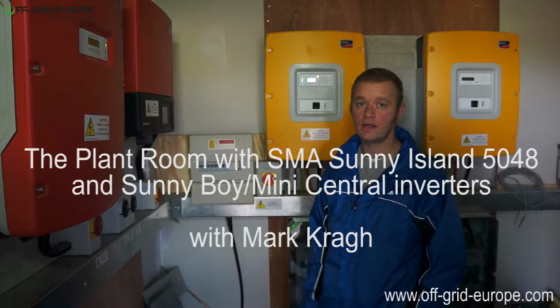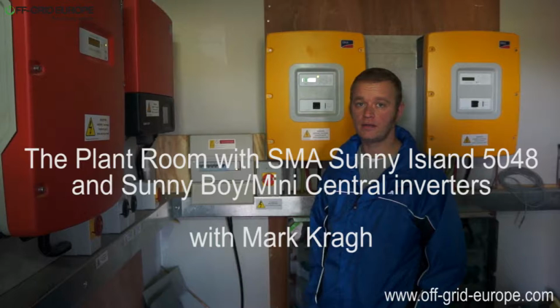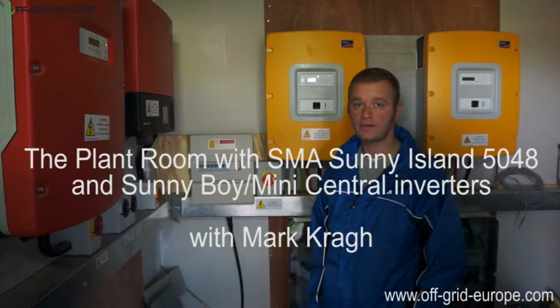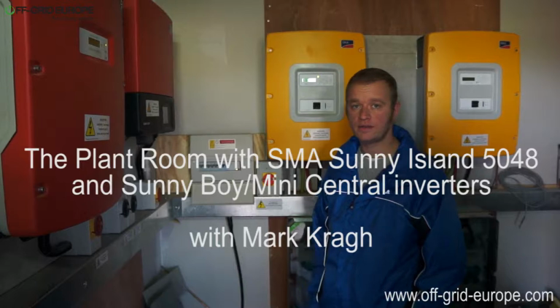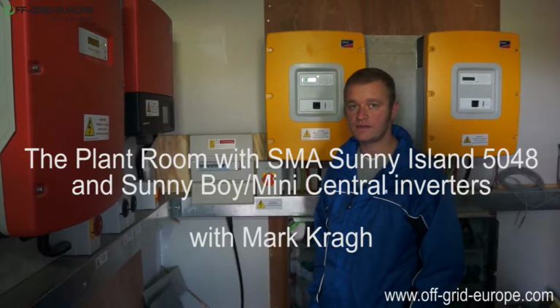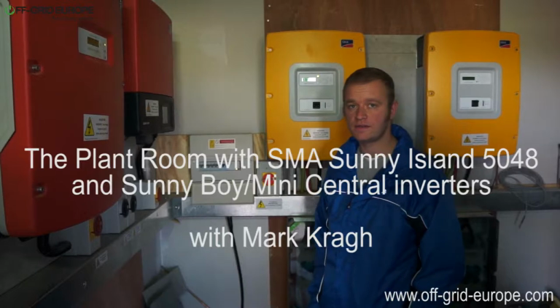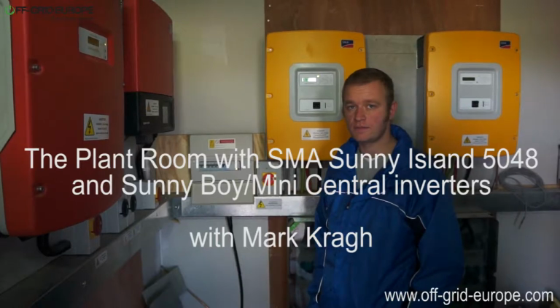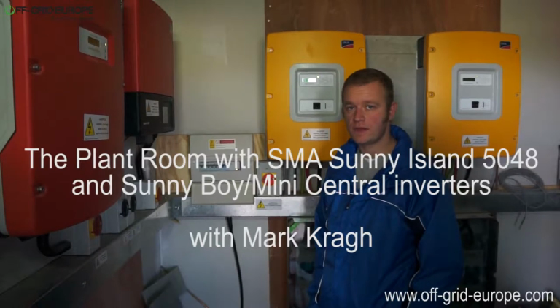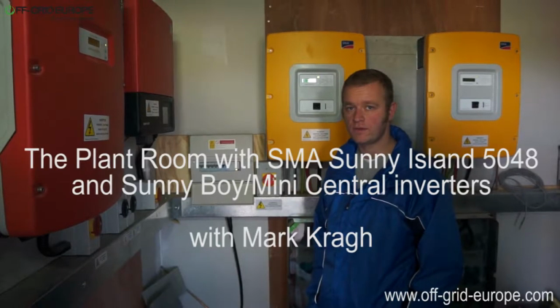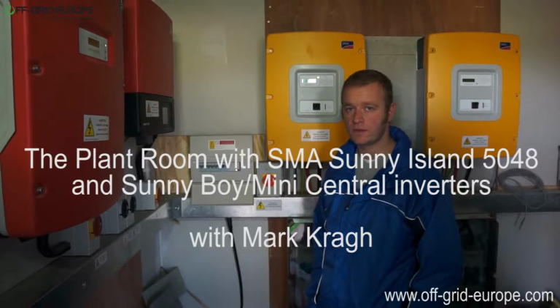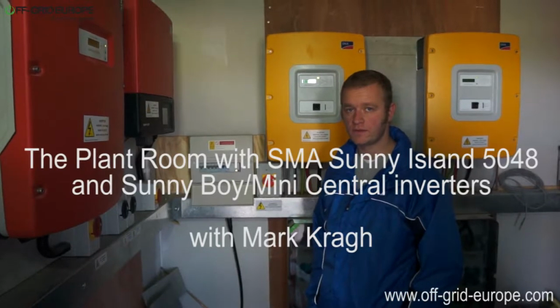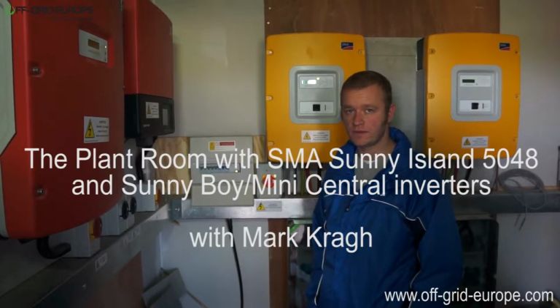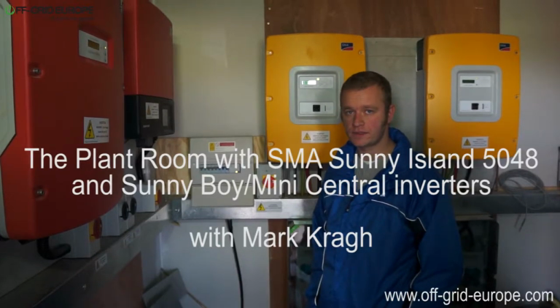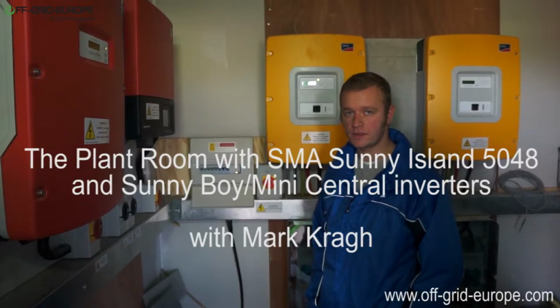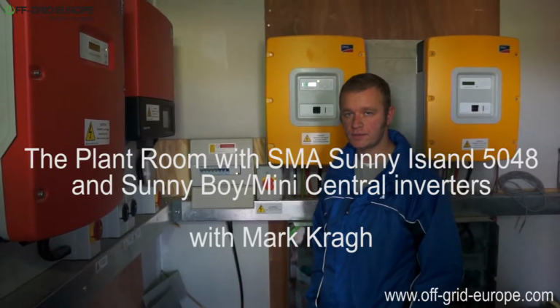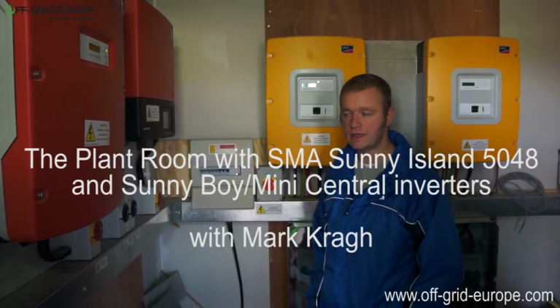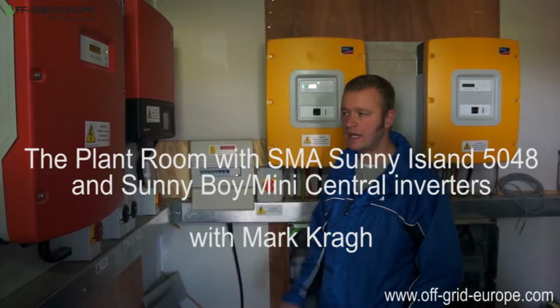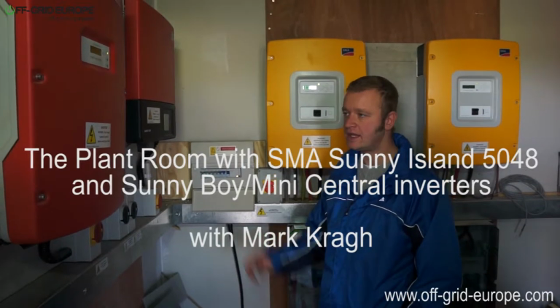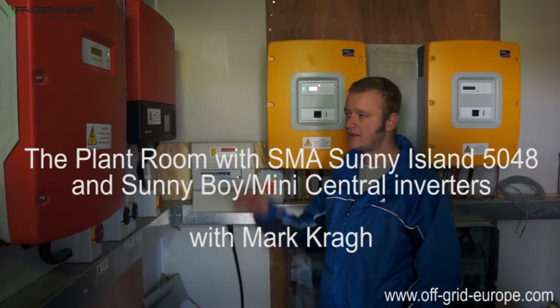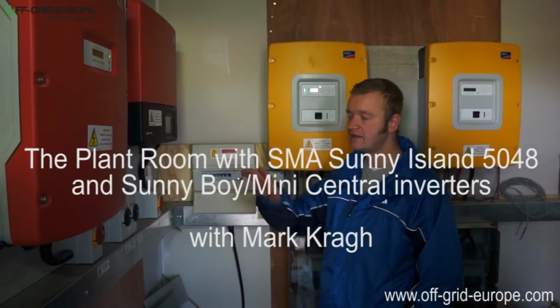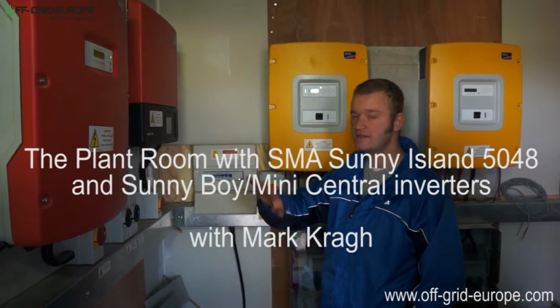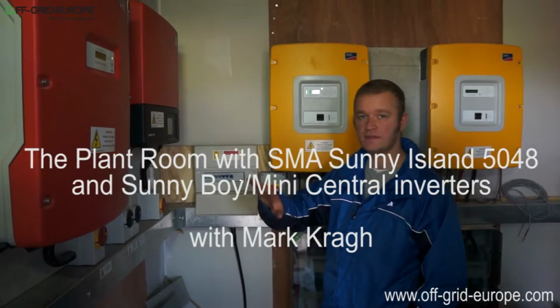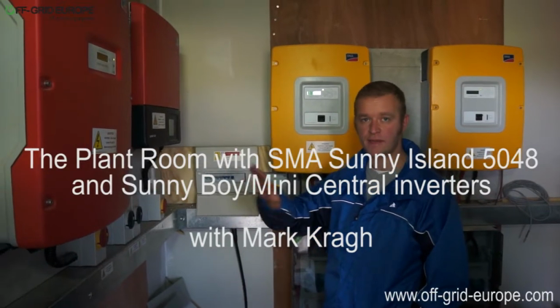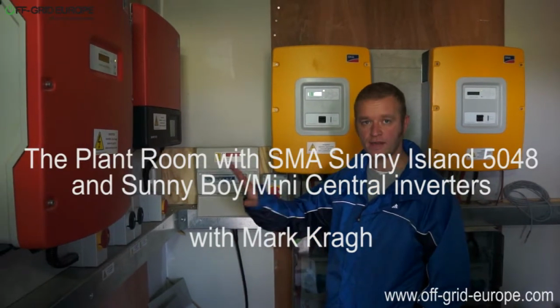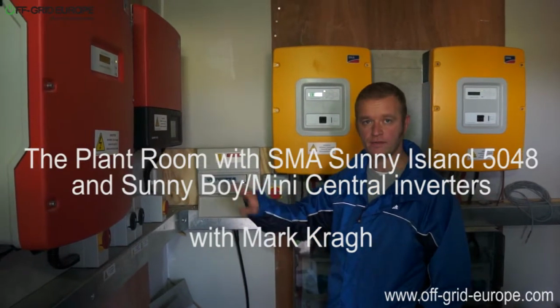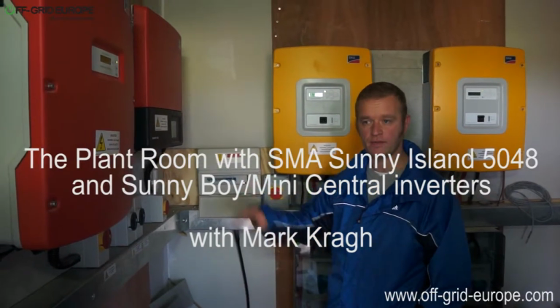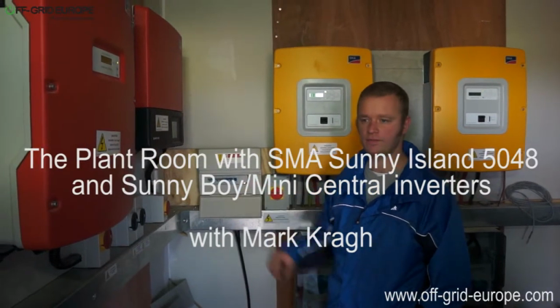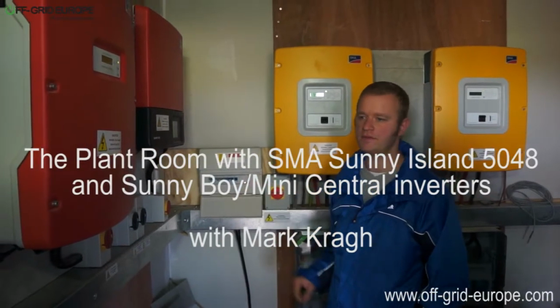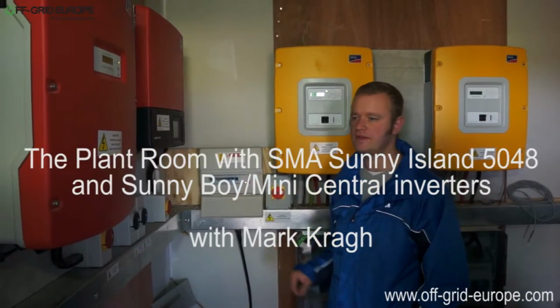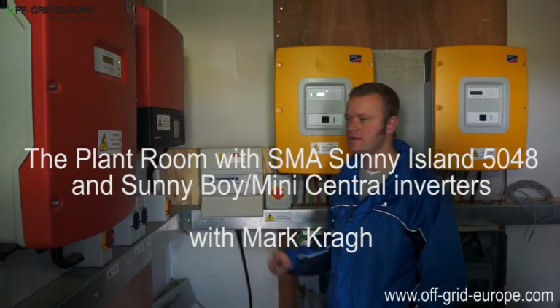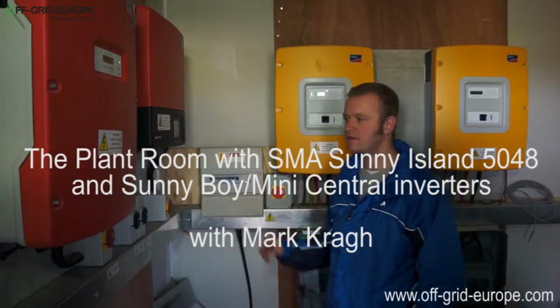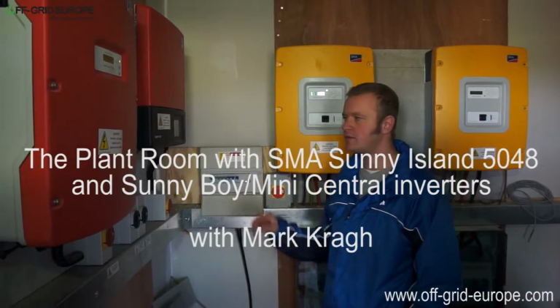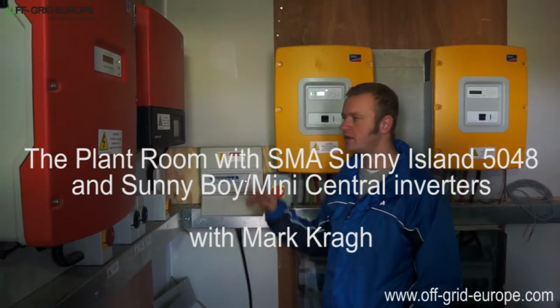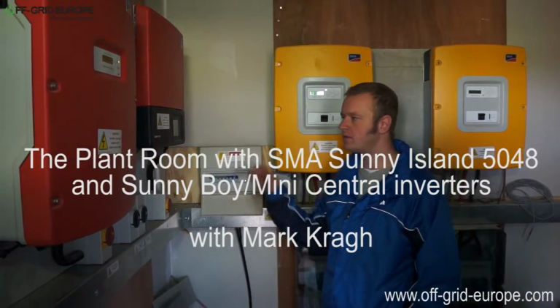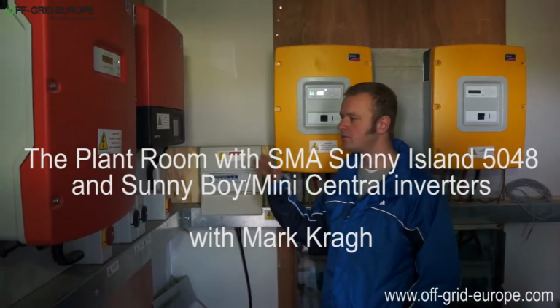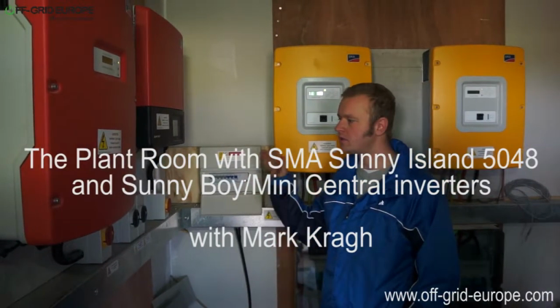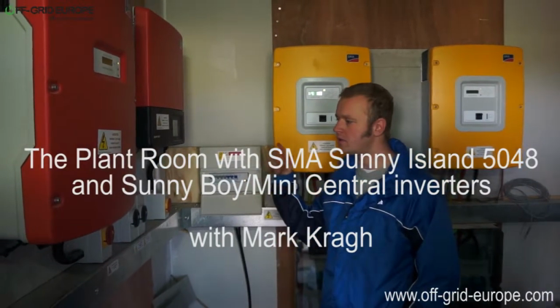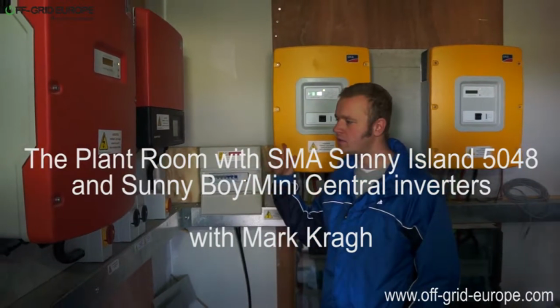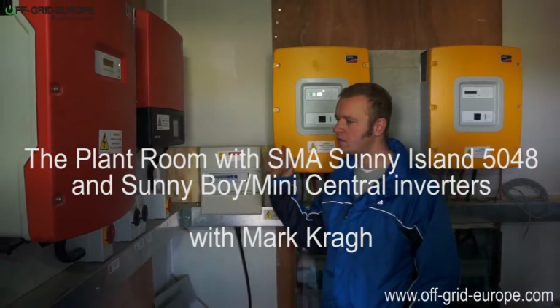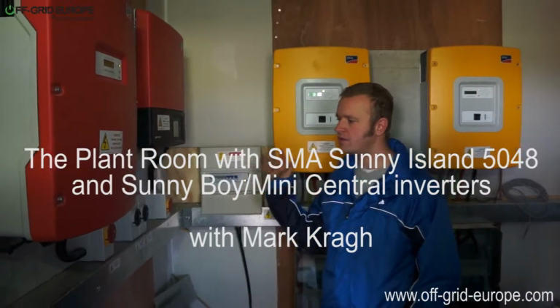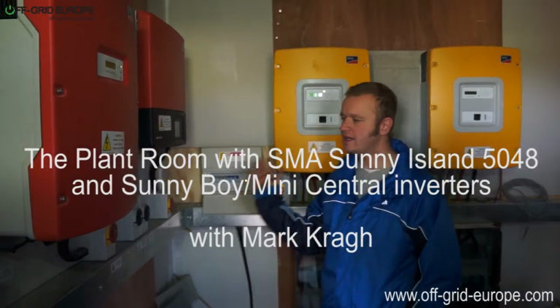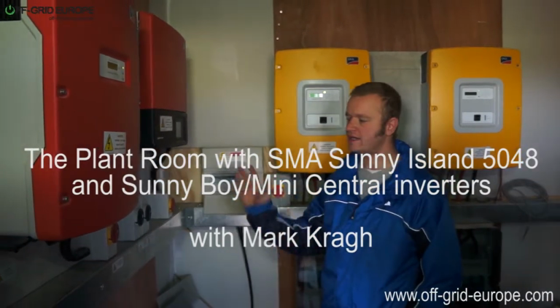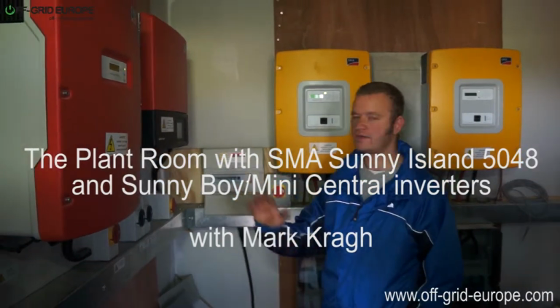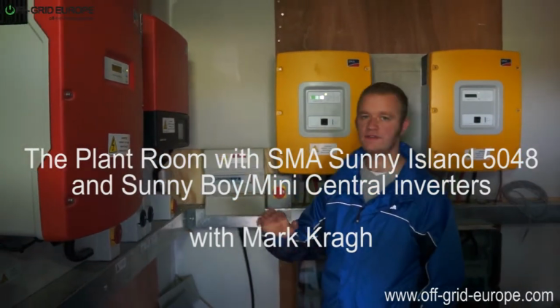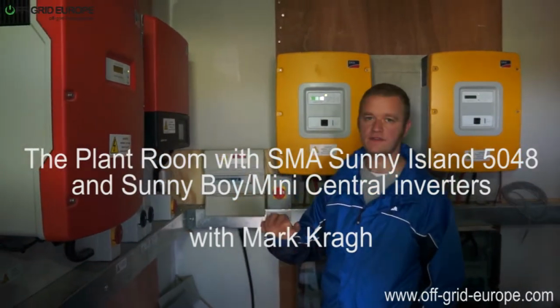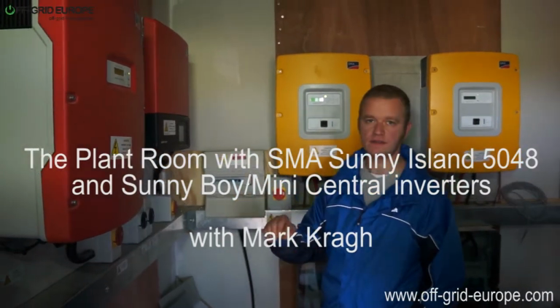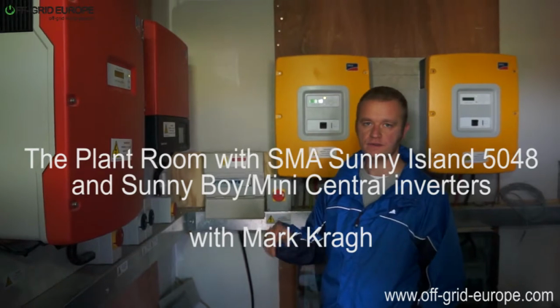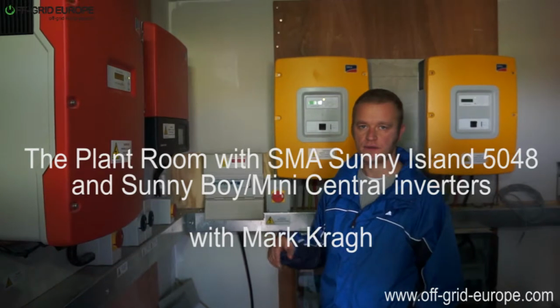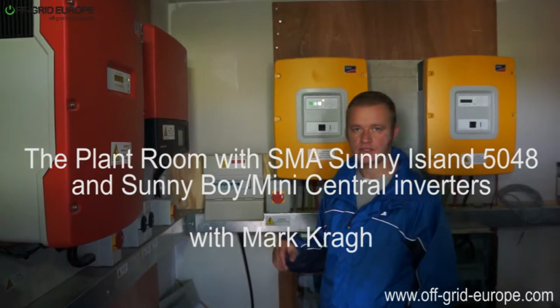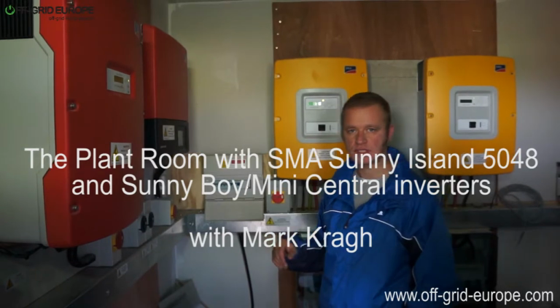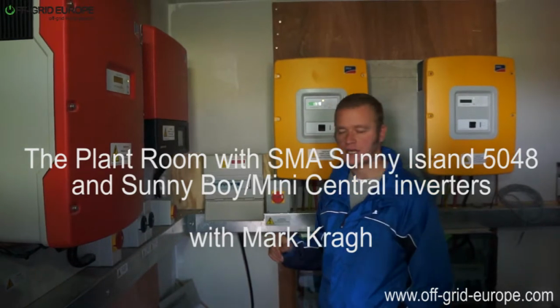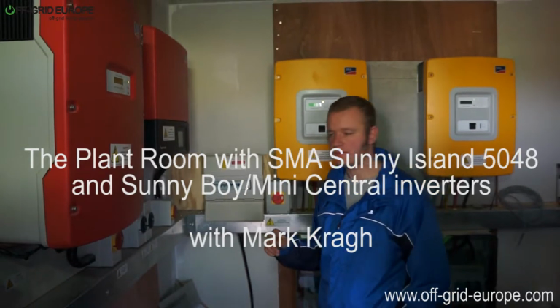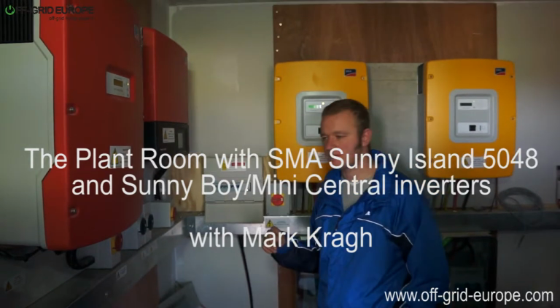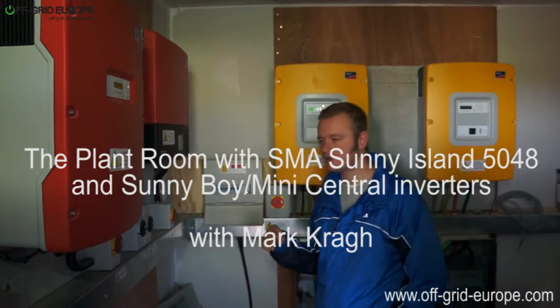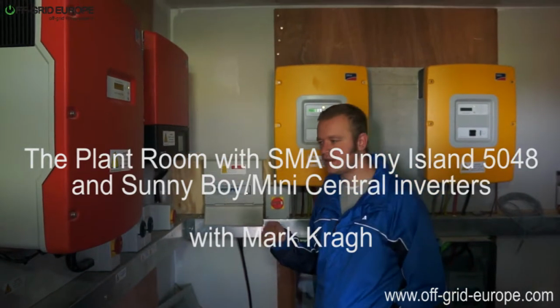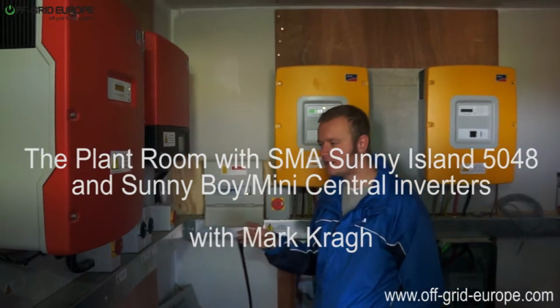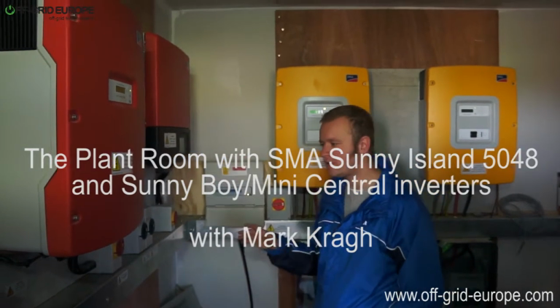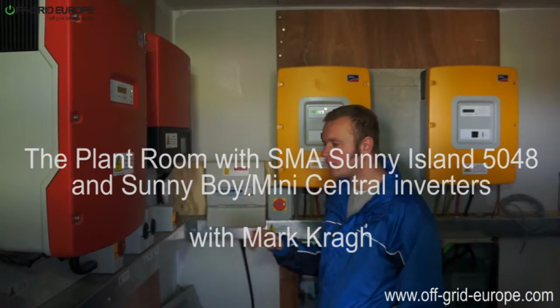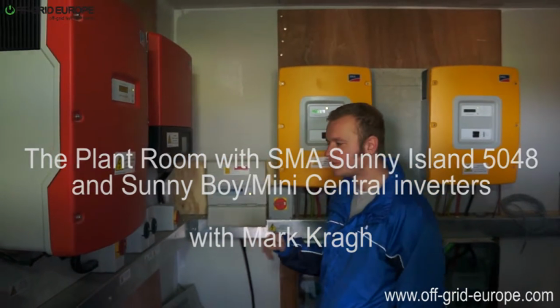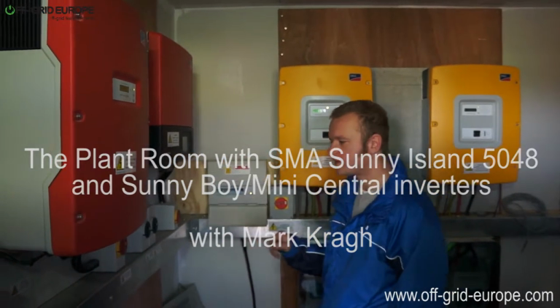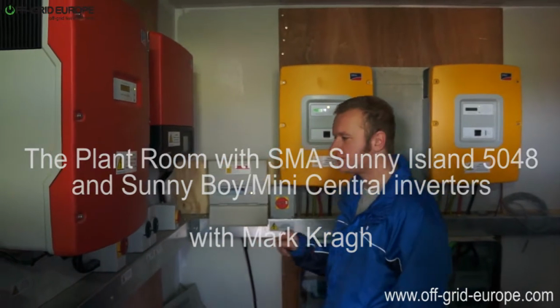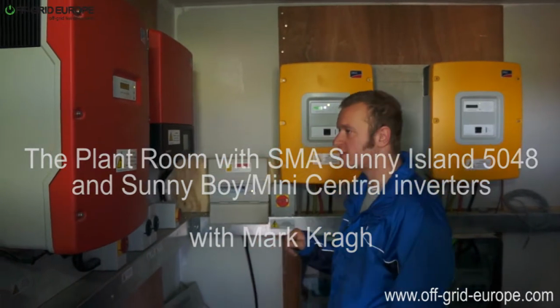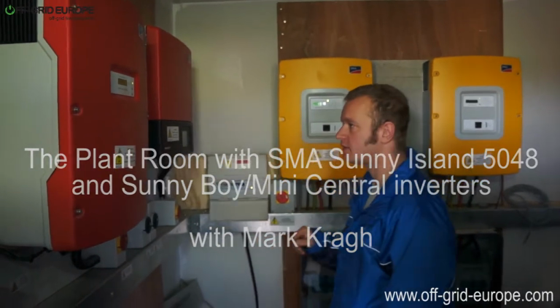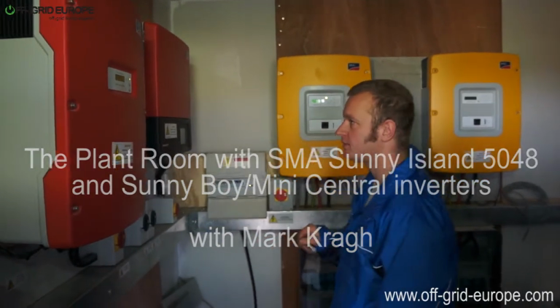Hello, this is Mark from Off Grid Europe and this is the plant room. This is where all the electricity conversion happens in the off-grid system.